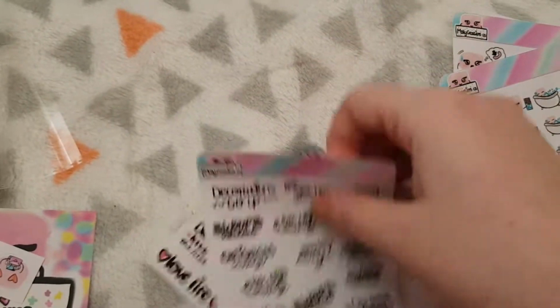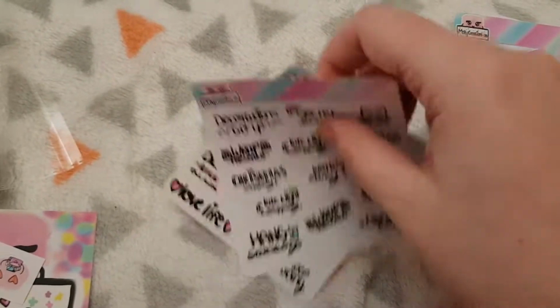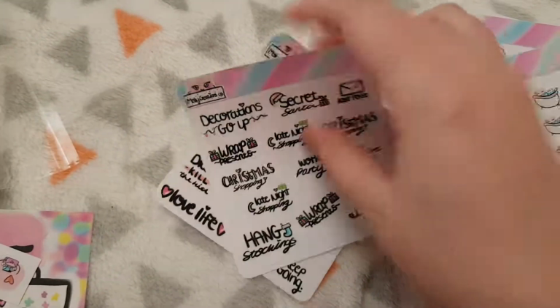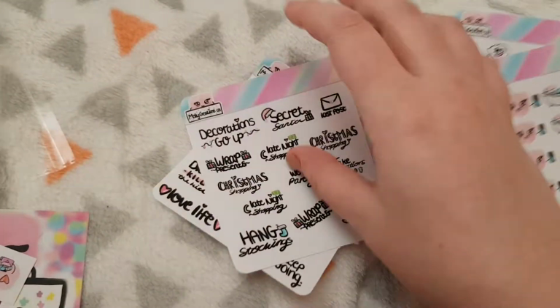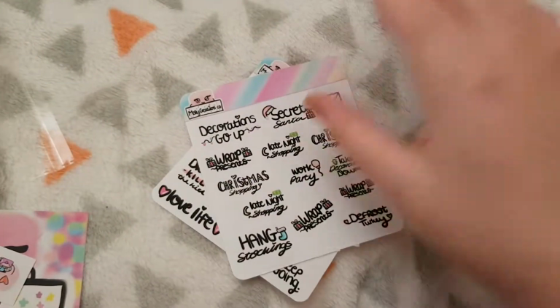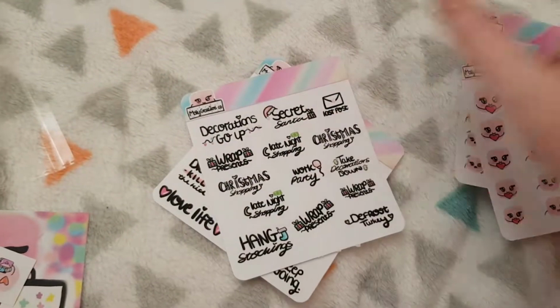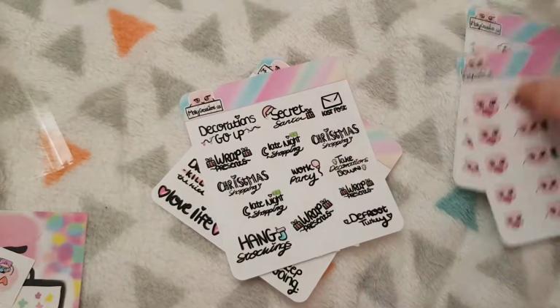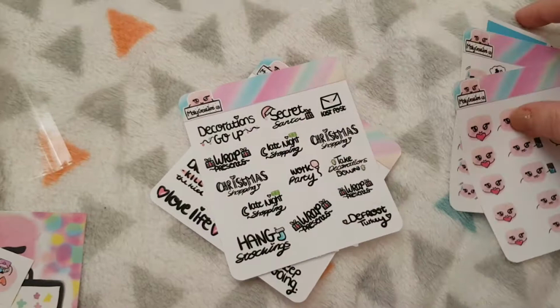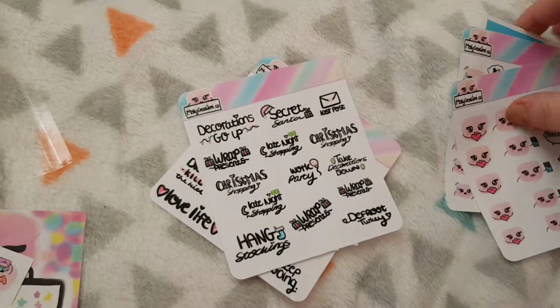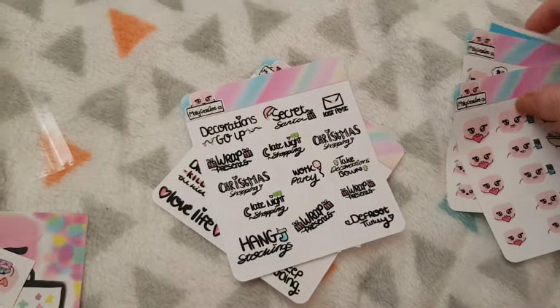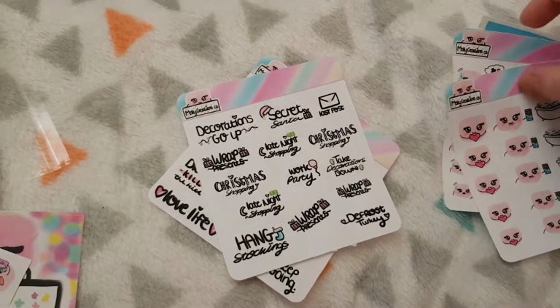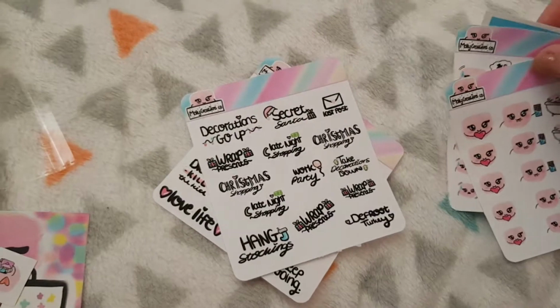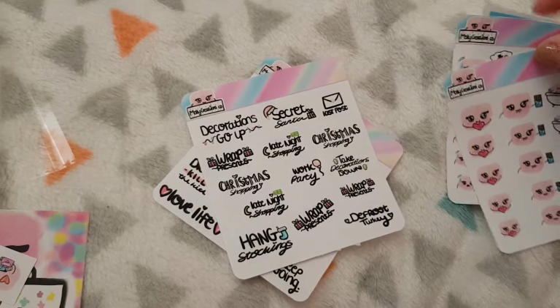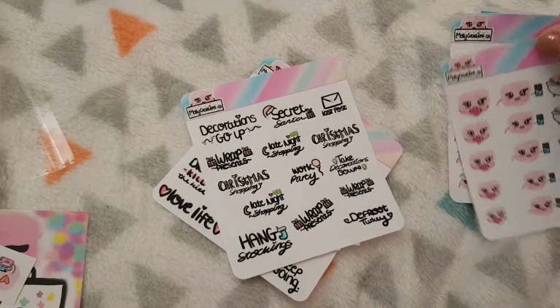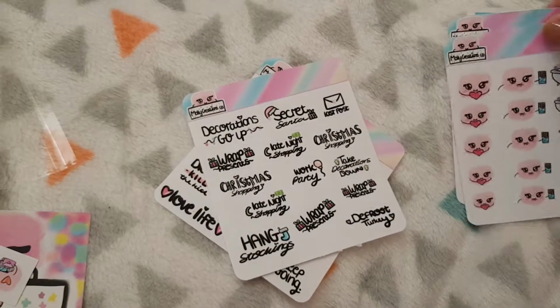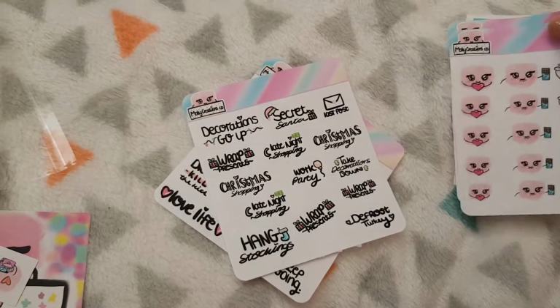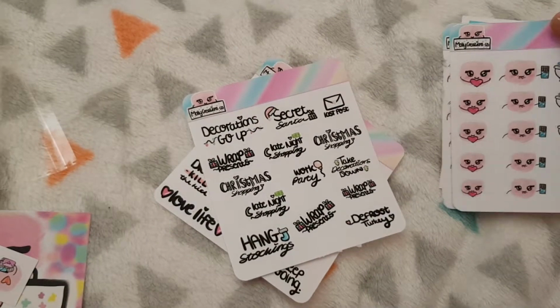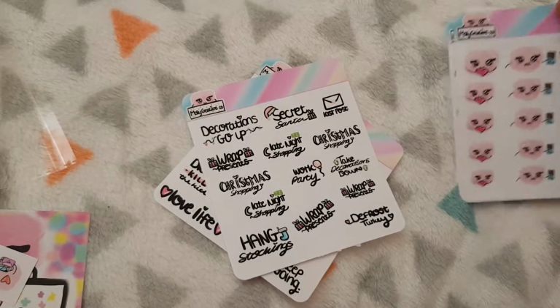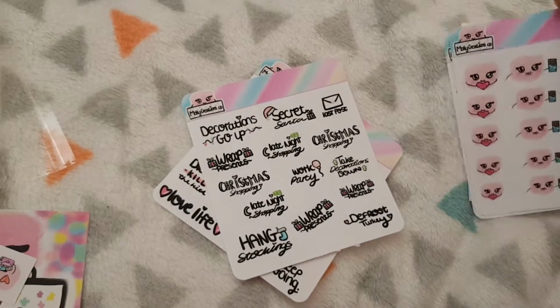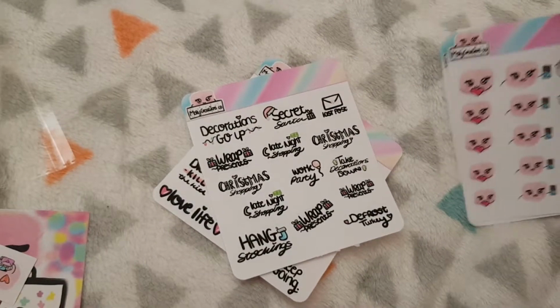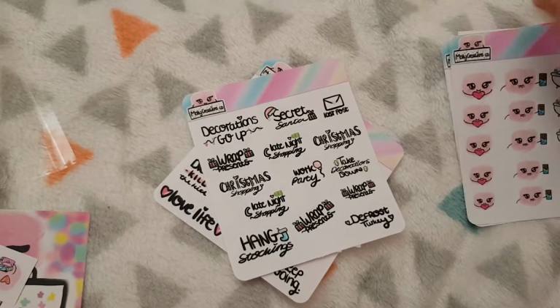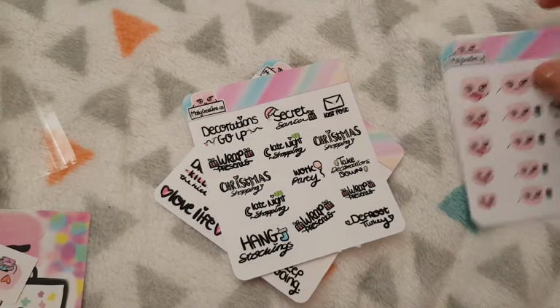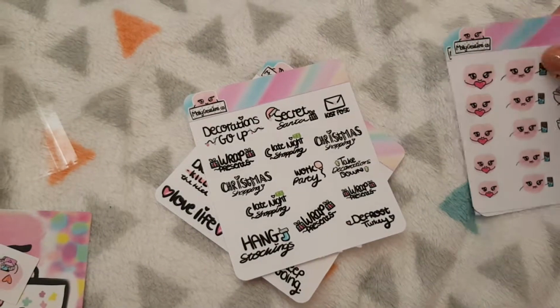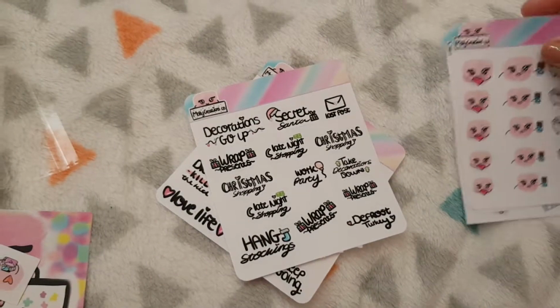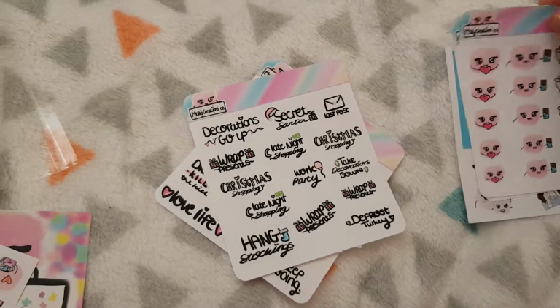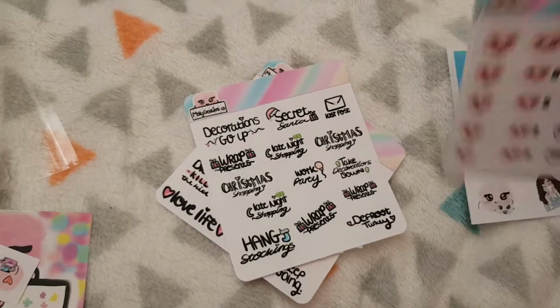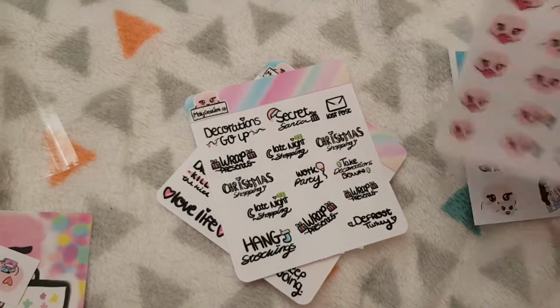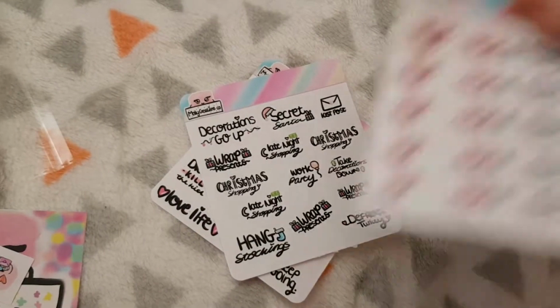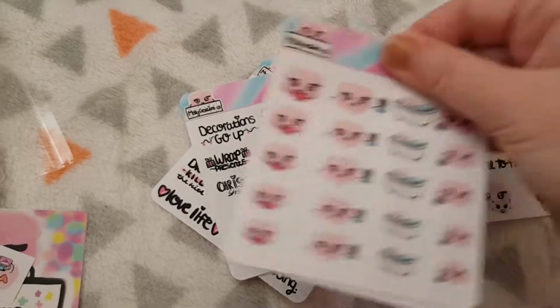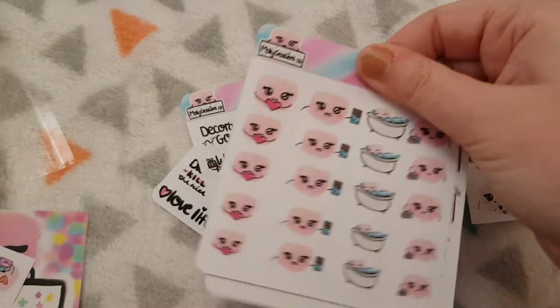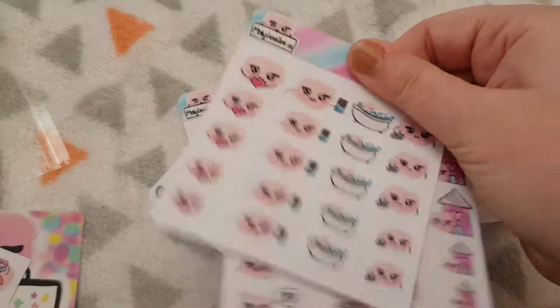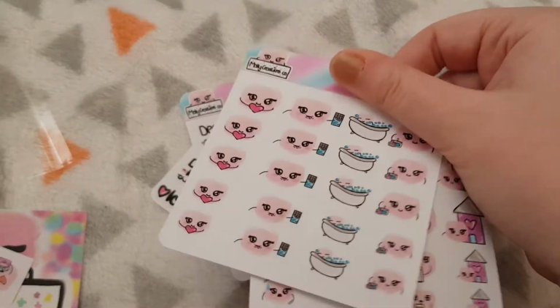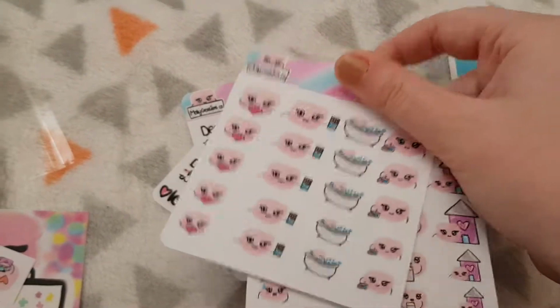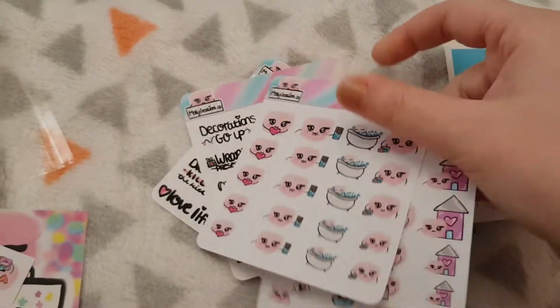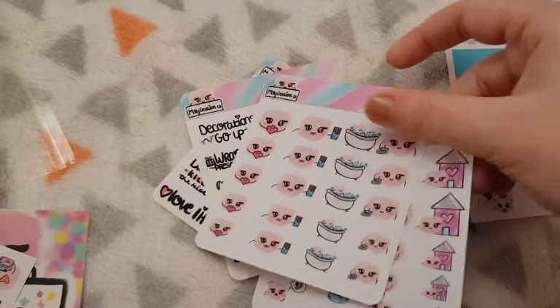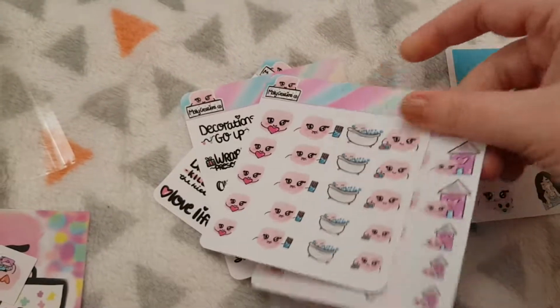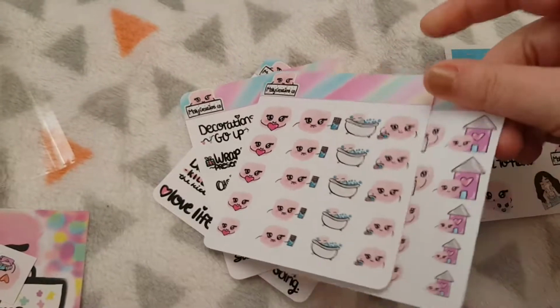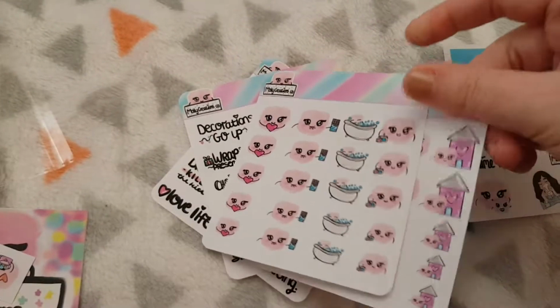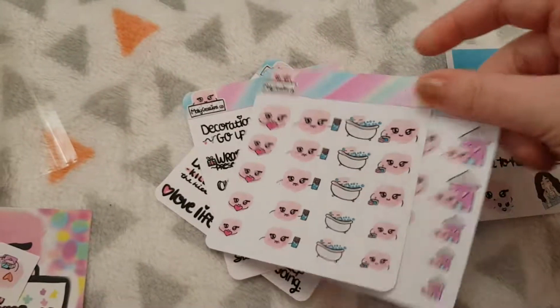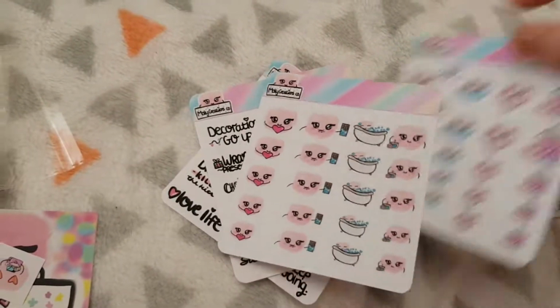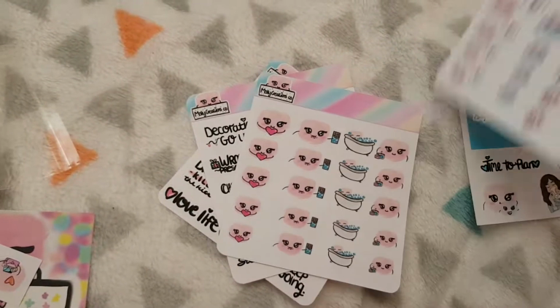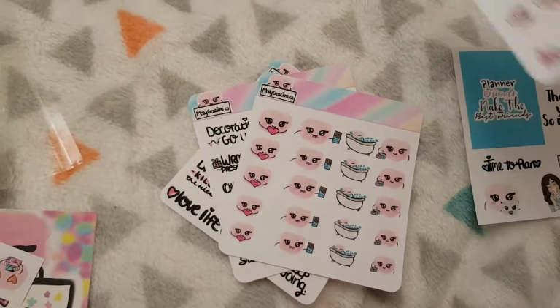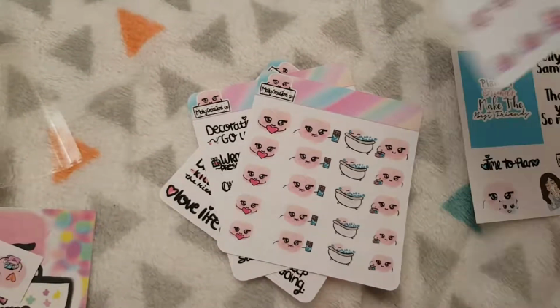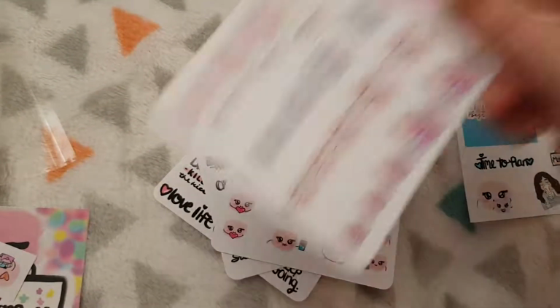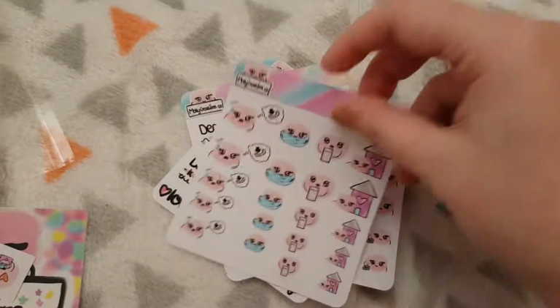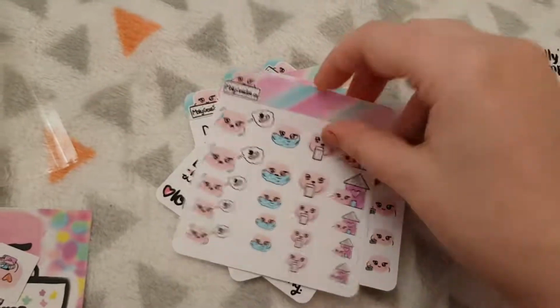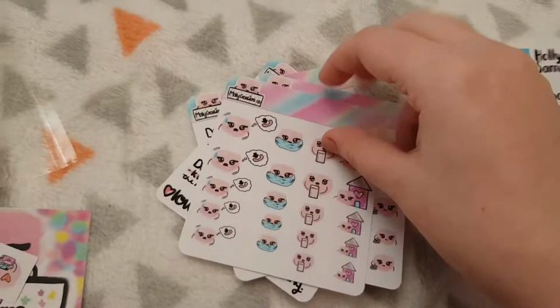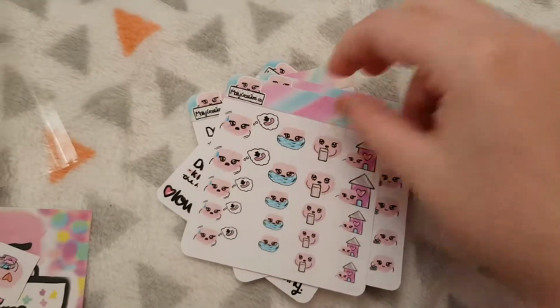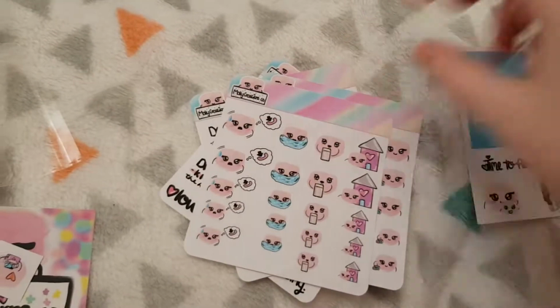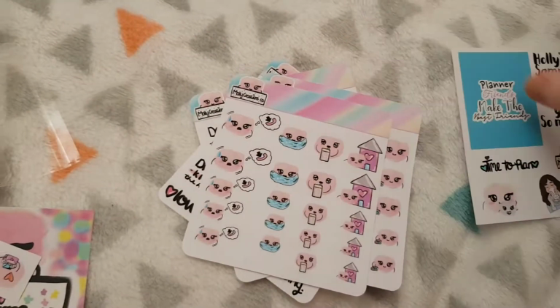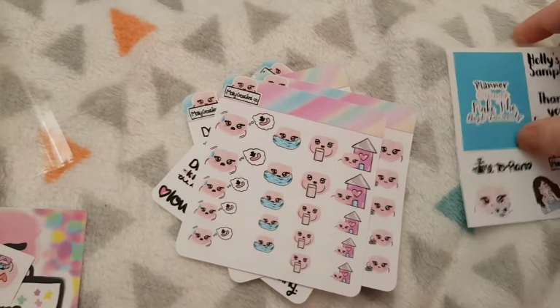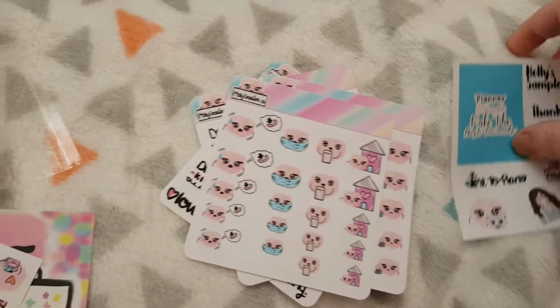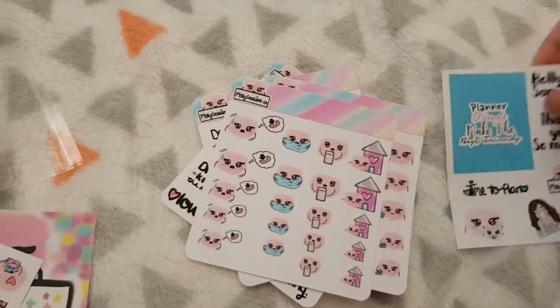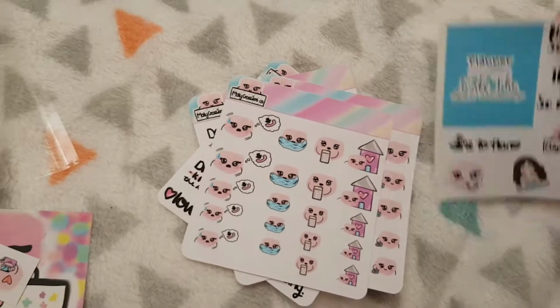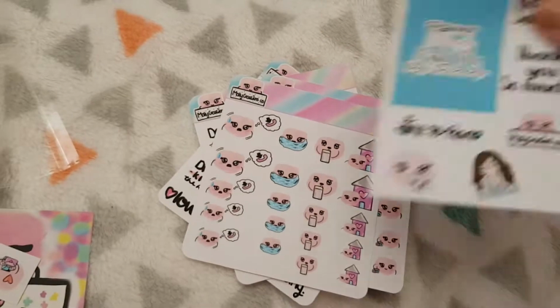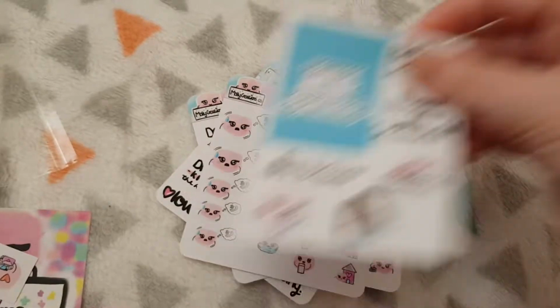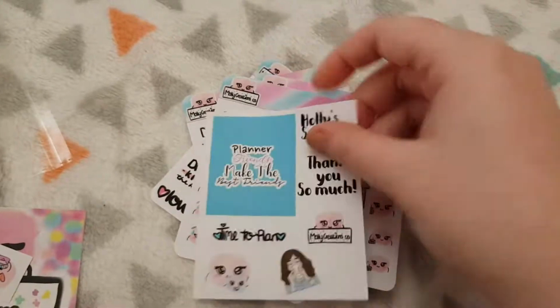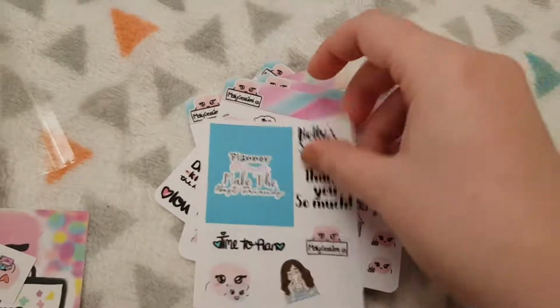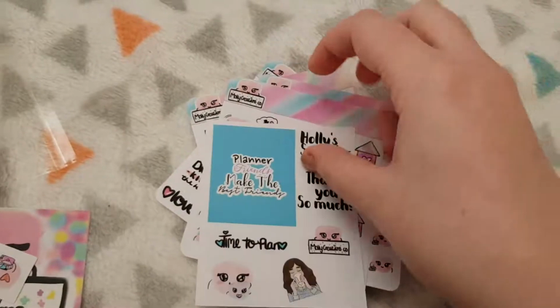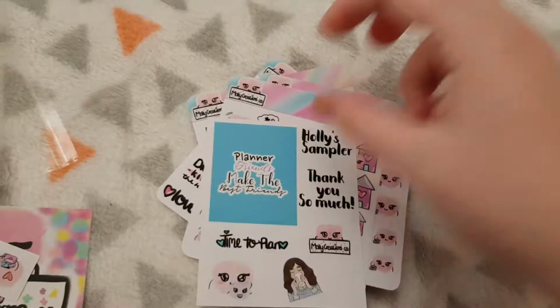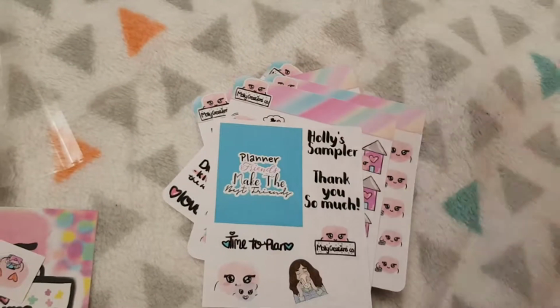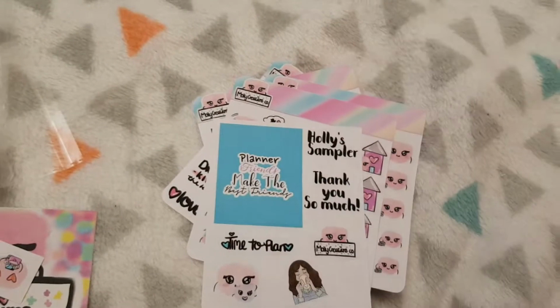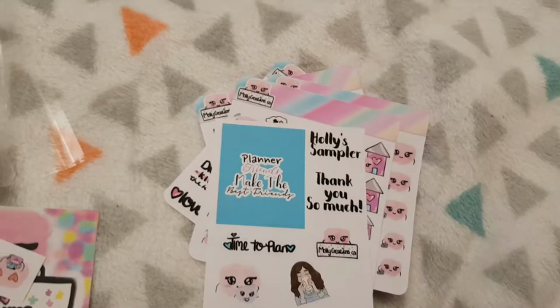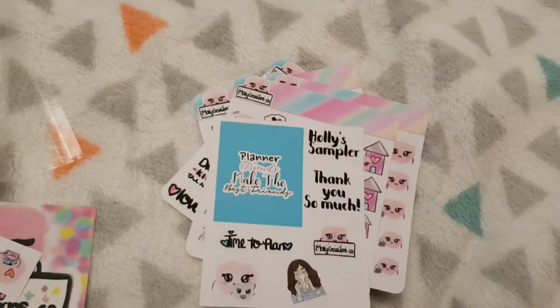So that is everything from Molly Creations Co. I will leave a link below to her lovely shop, and I'll see you all in my next video. Bye guys!